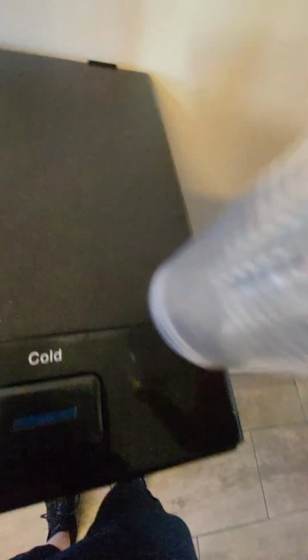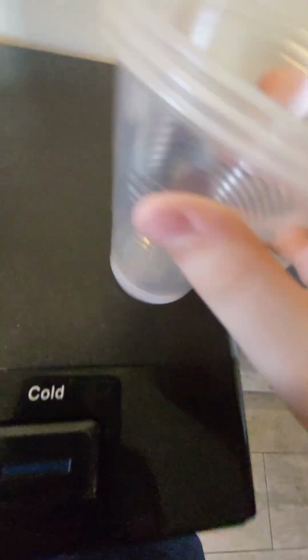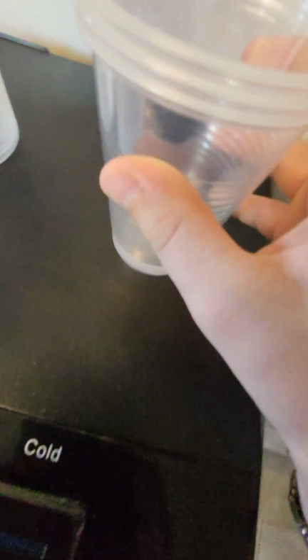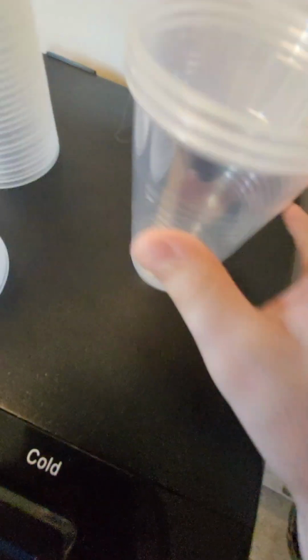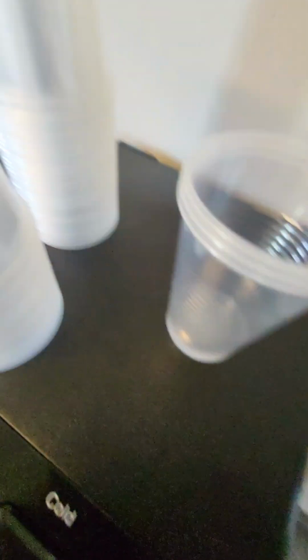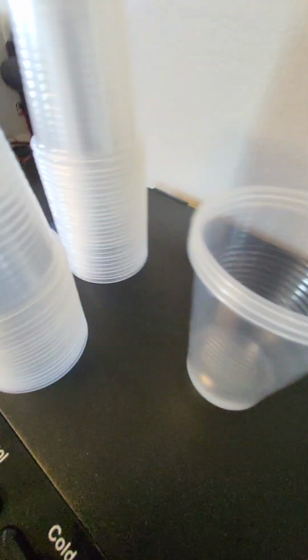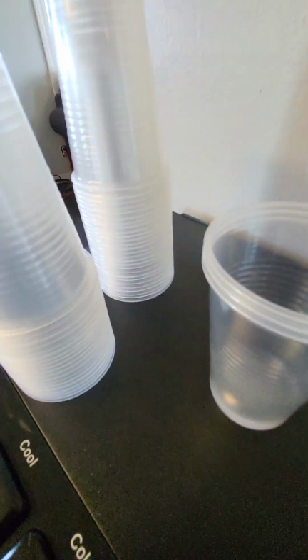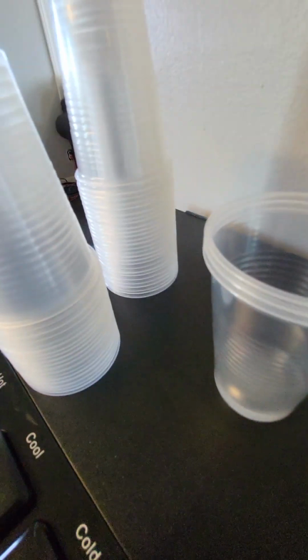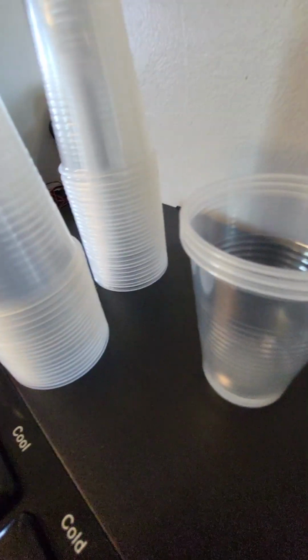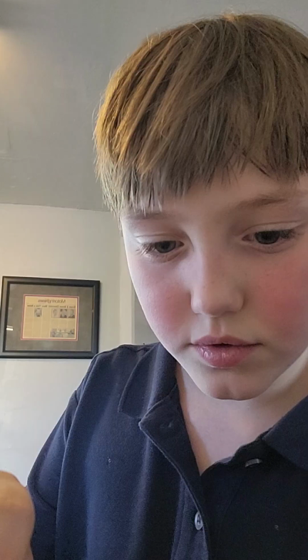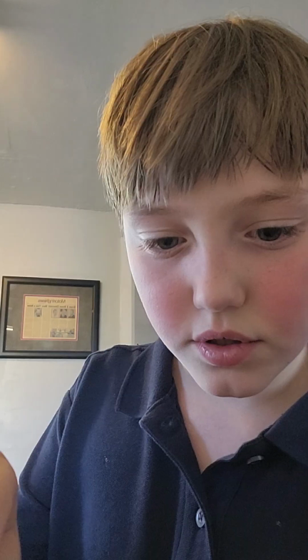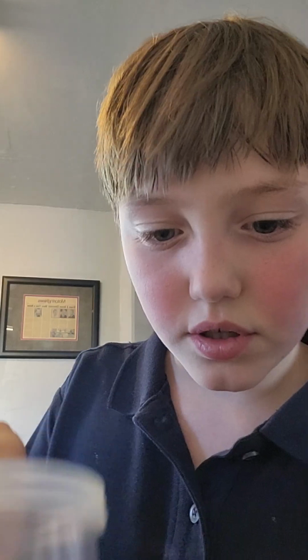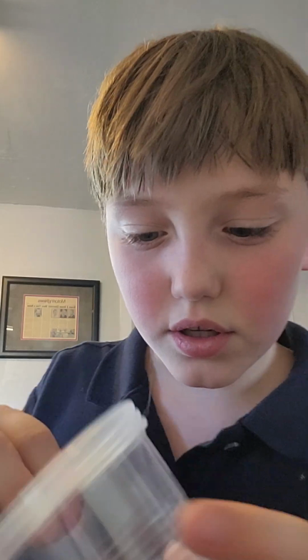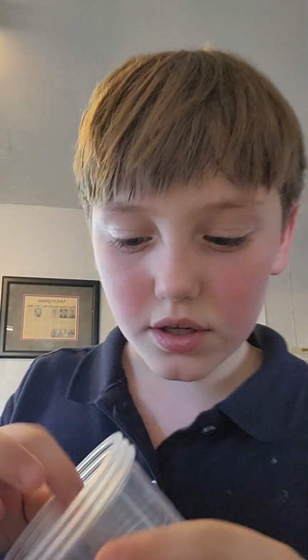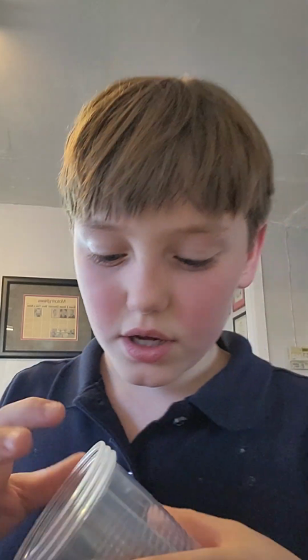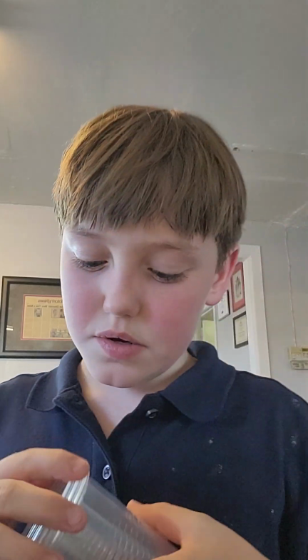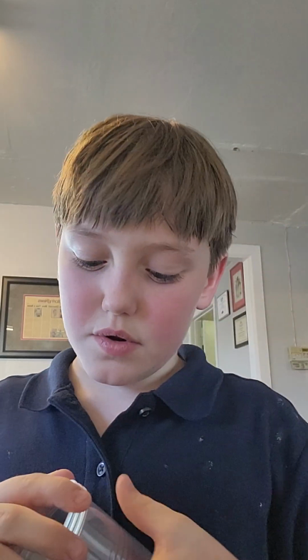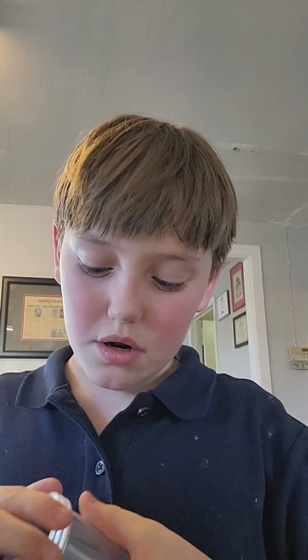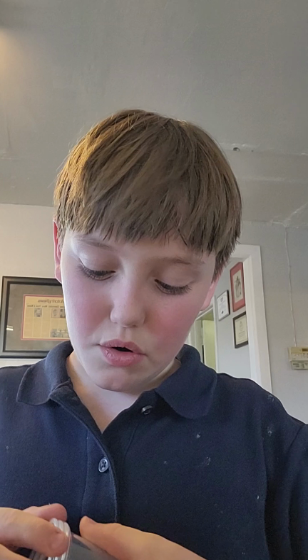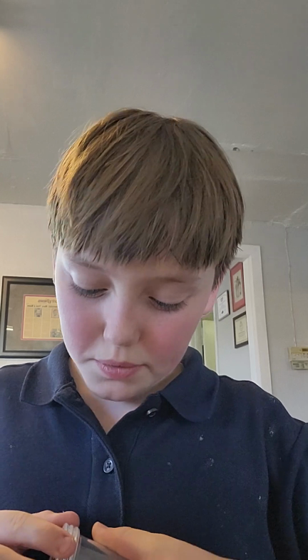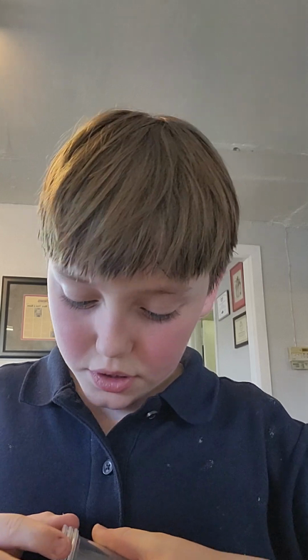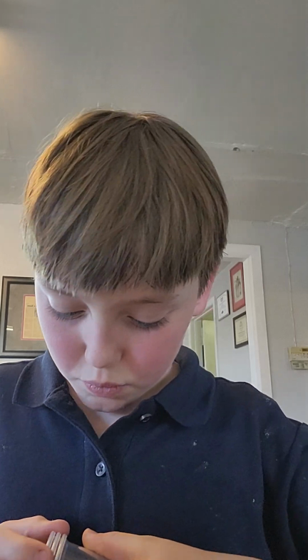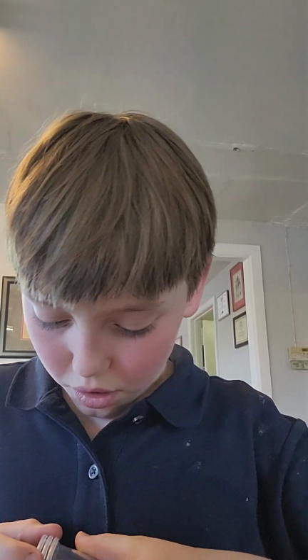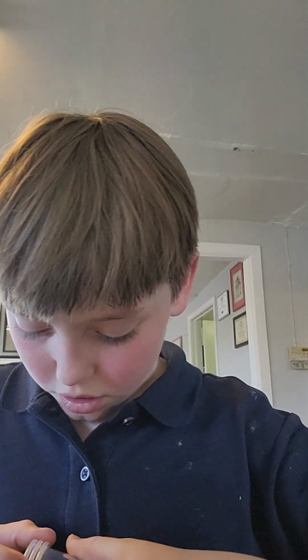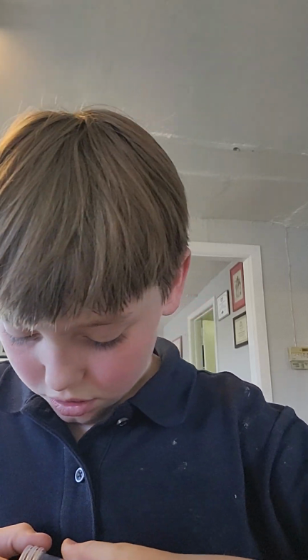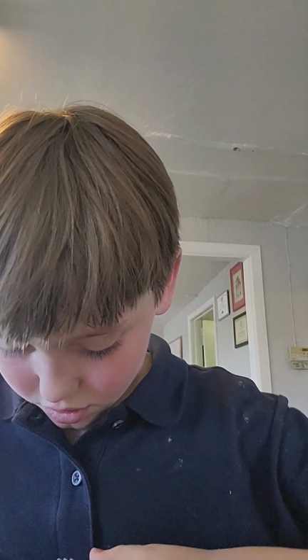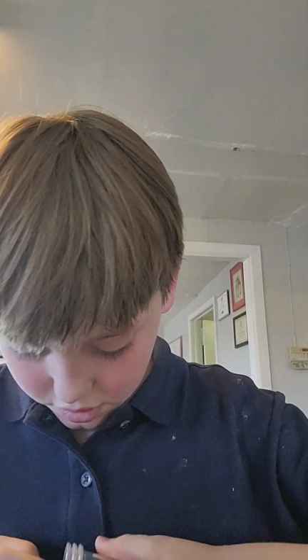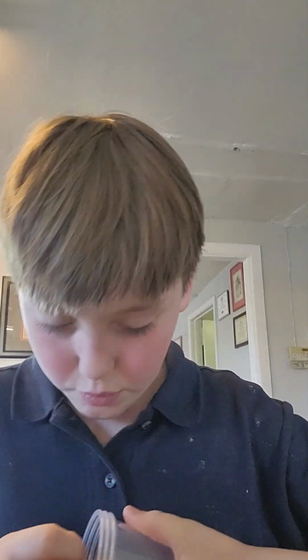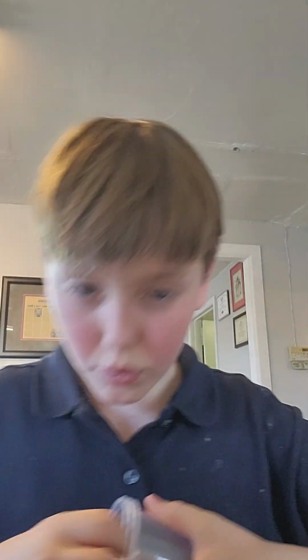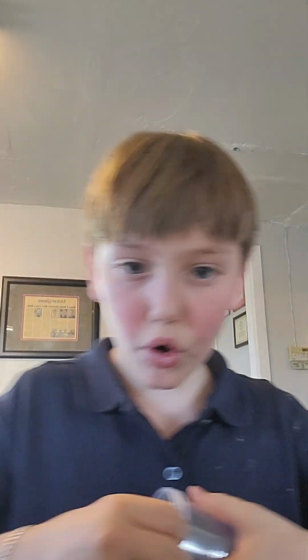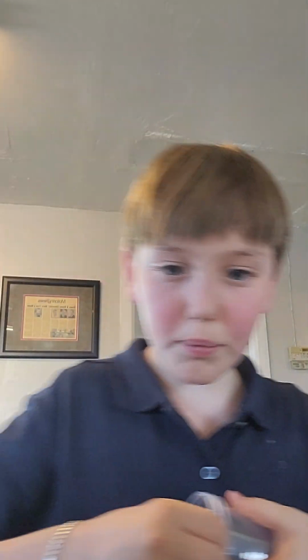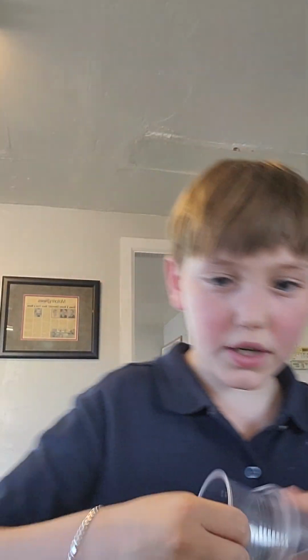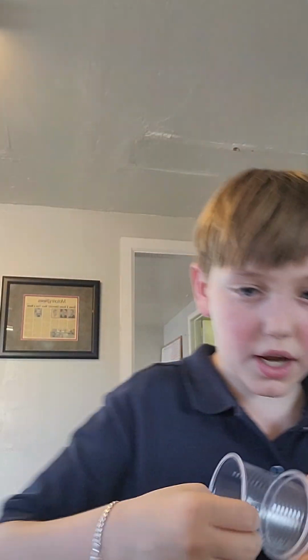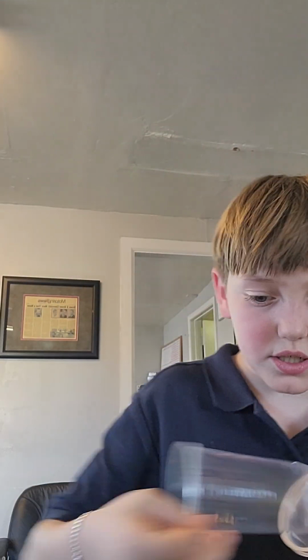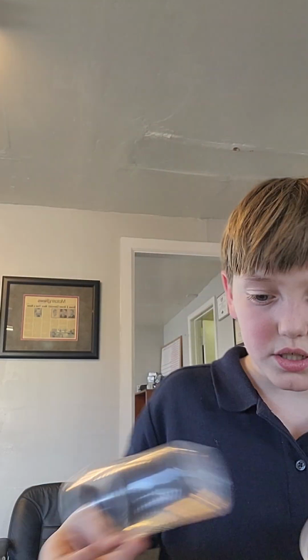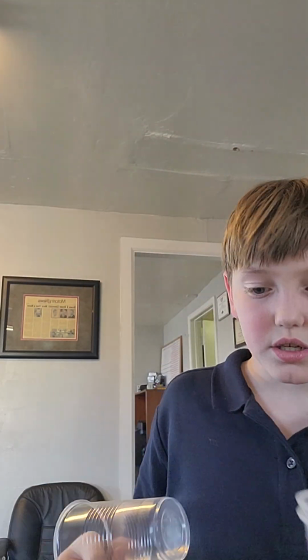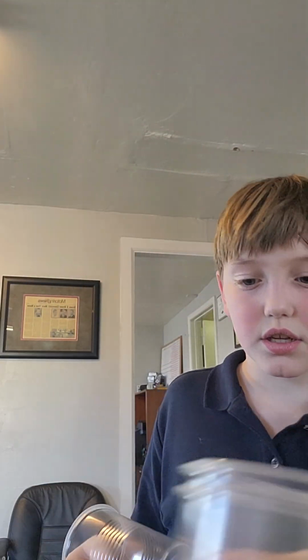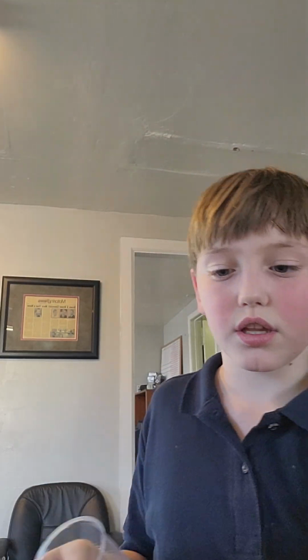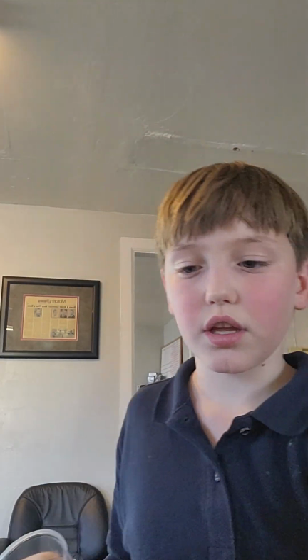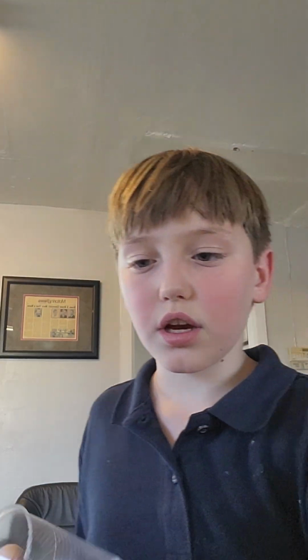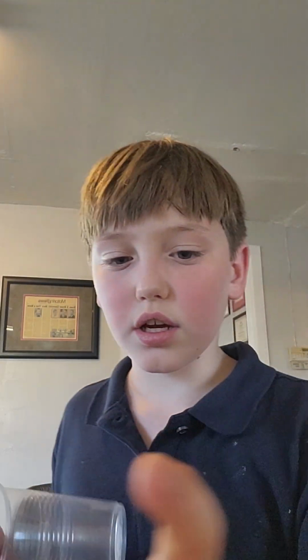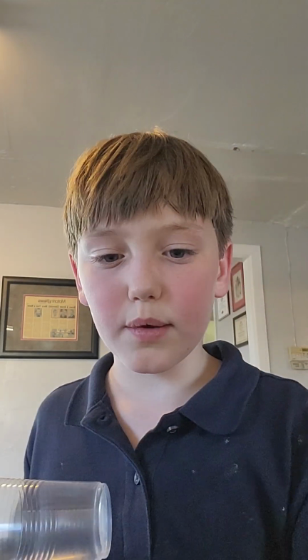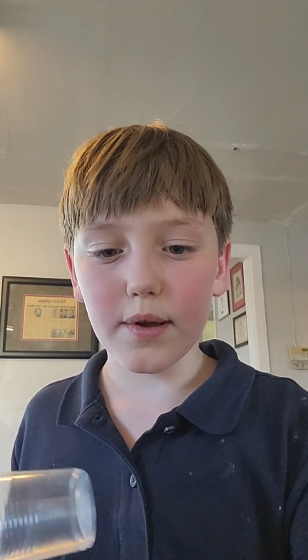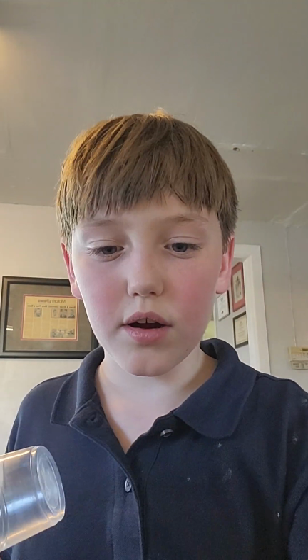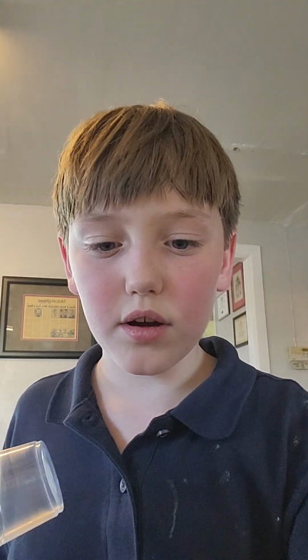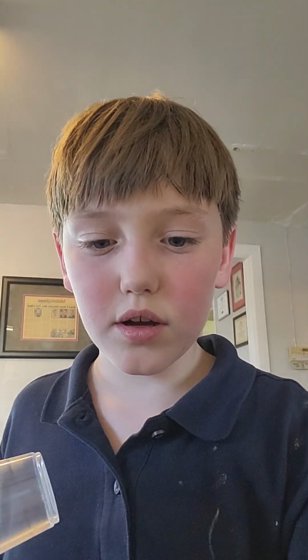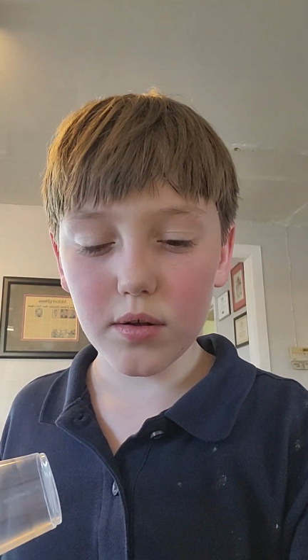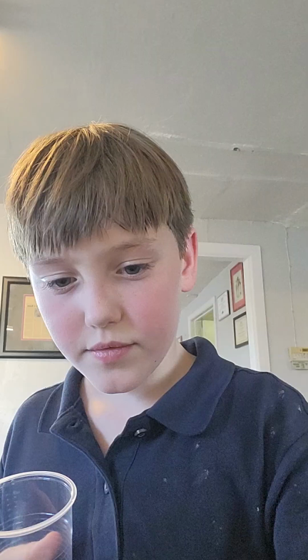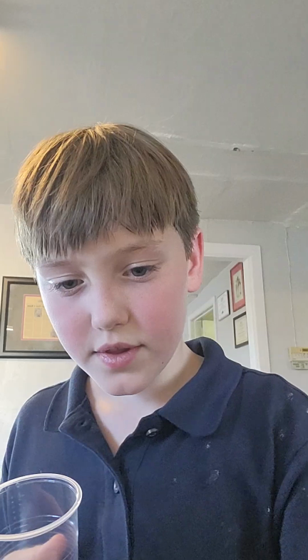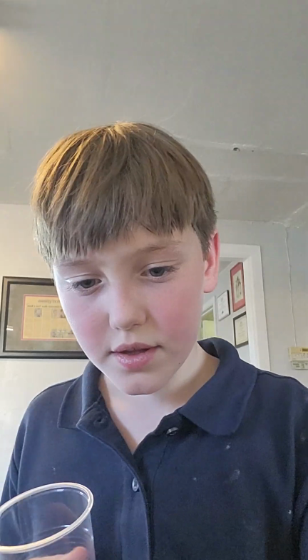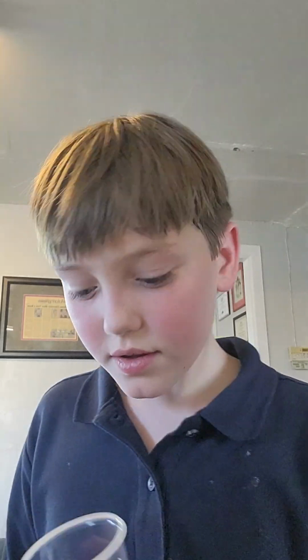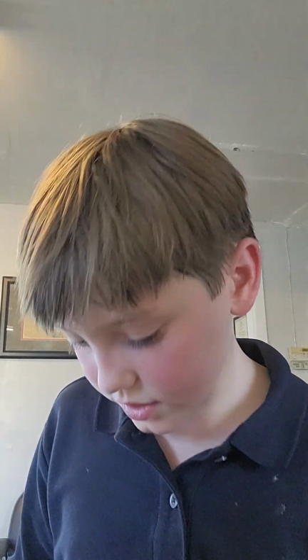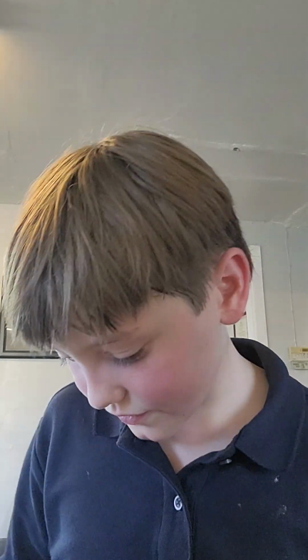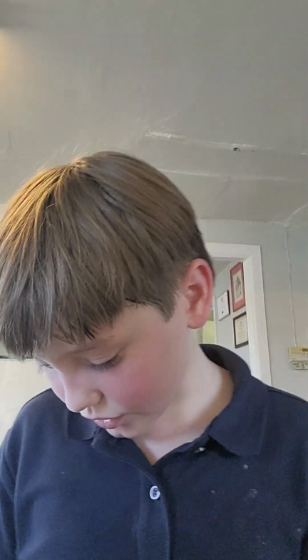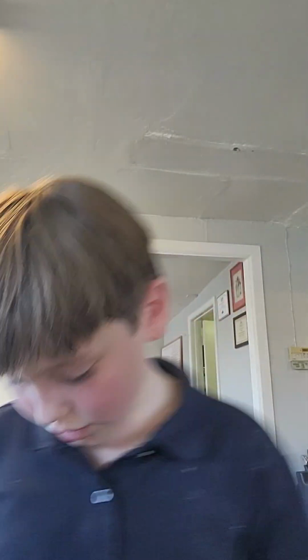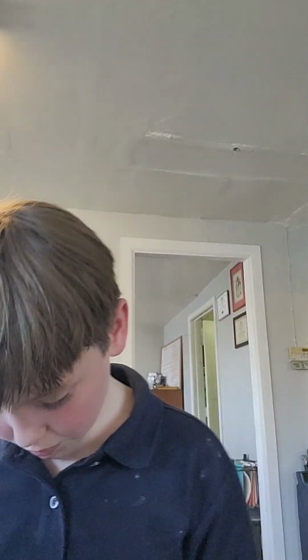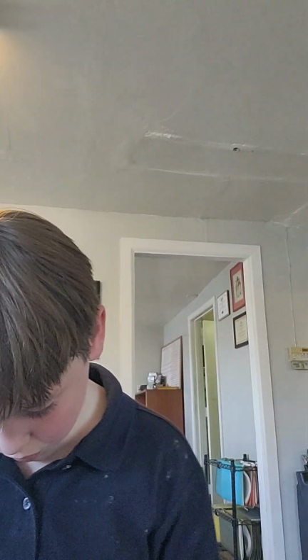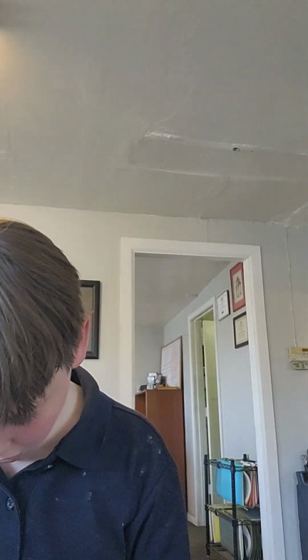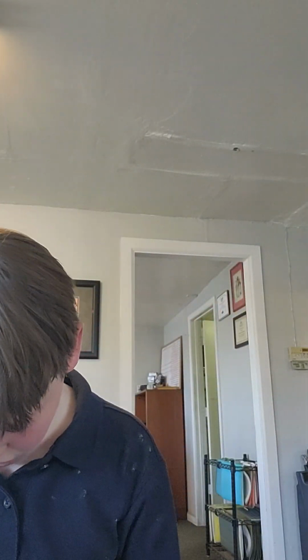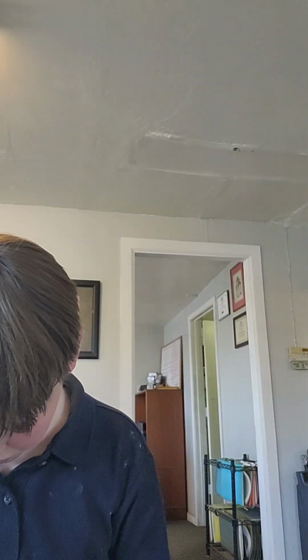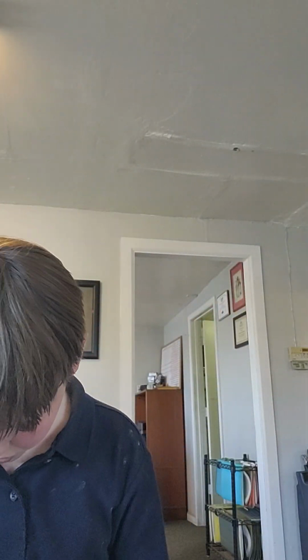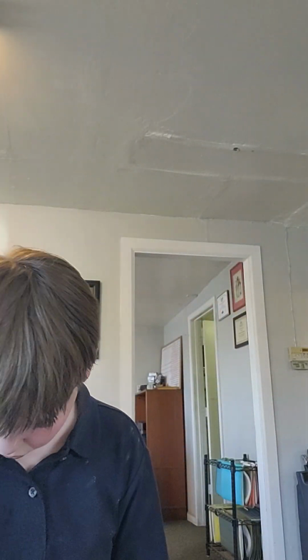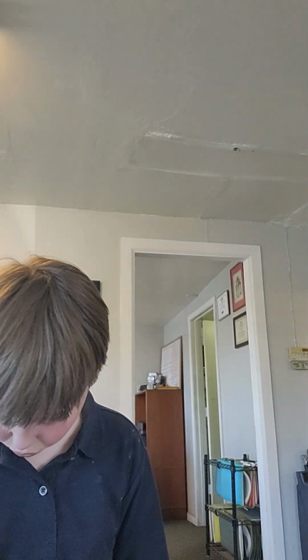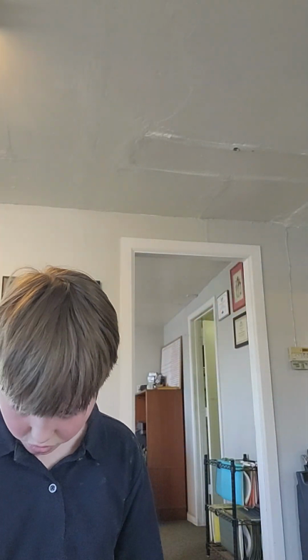Guys, we need to open this water — it won't open. All right, there we go. It's filled up with water and it was cold.